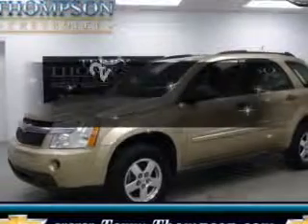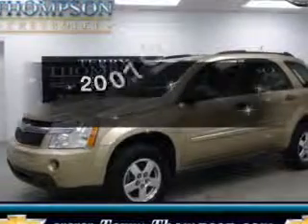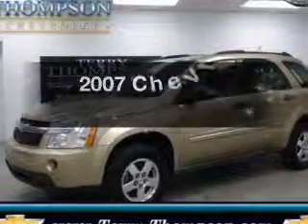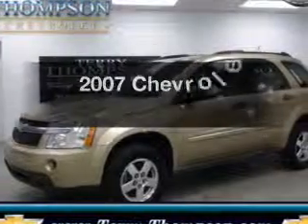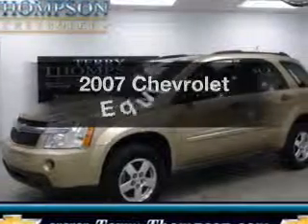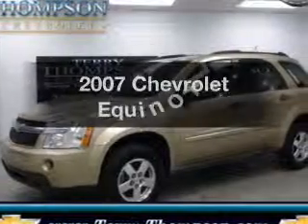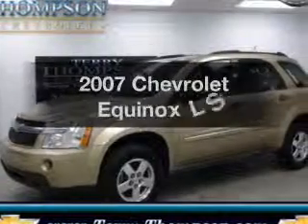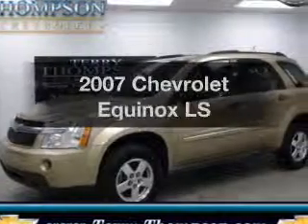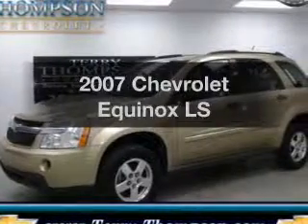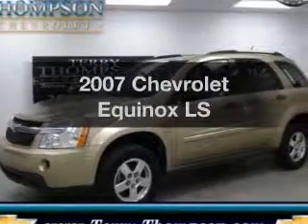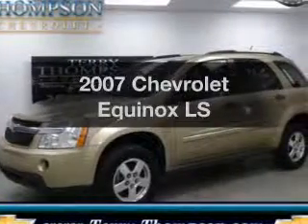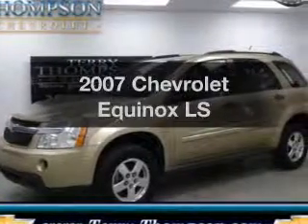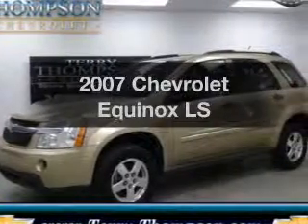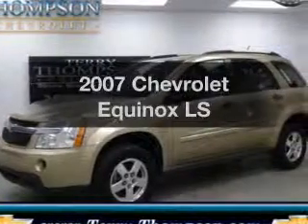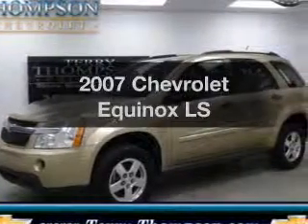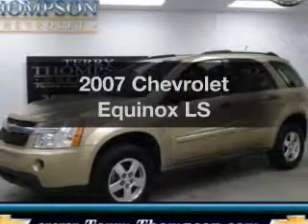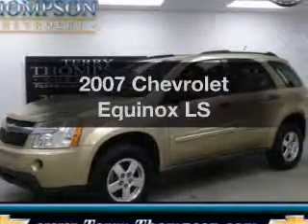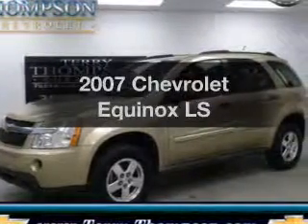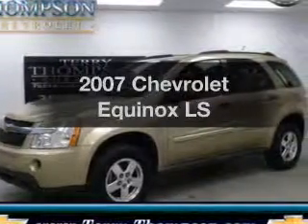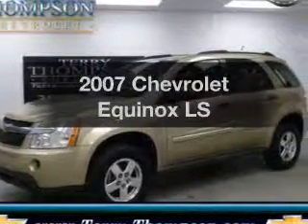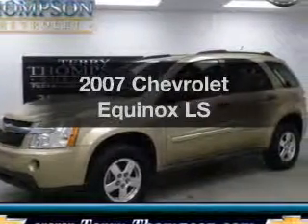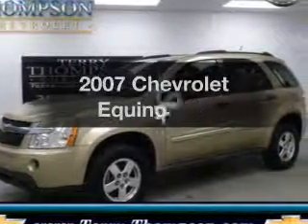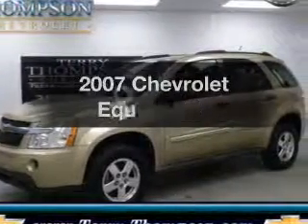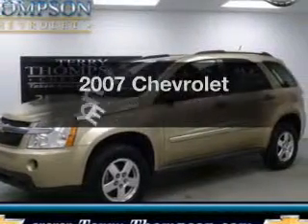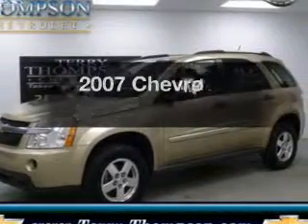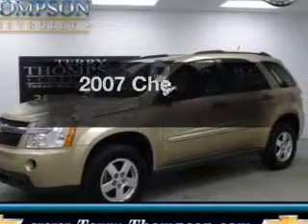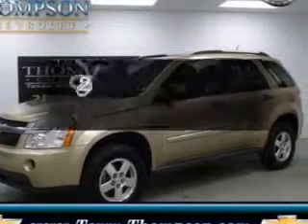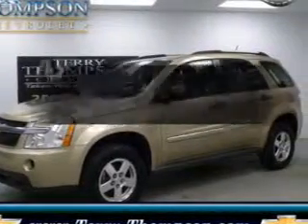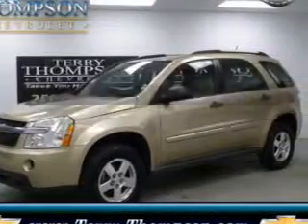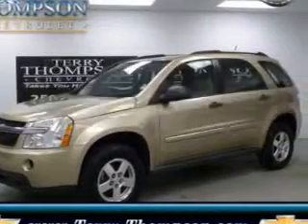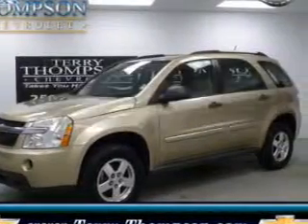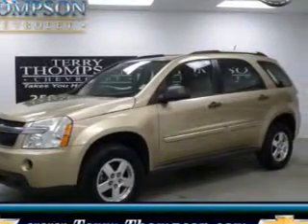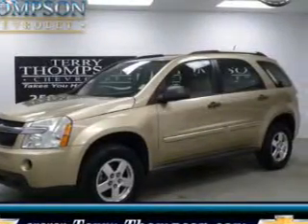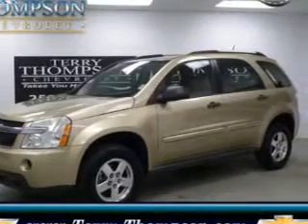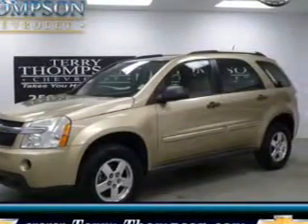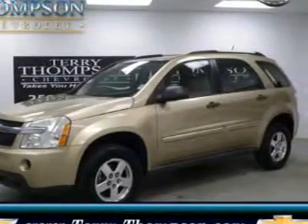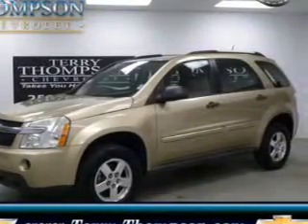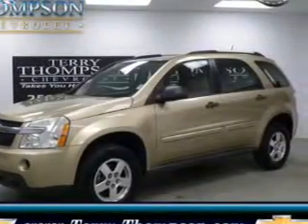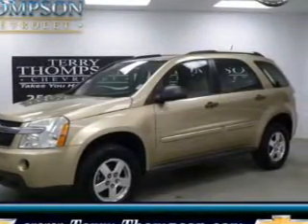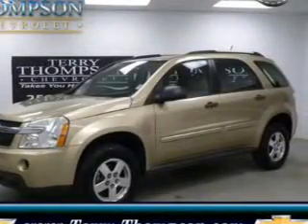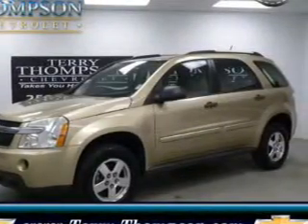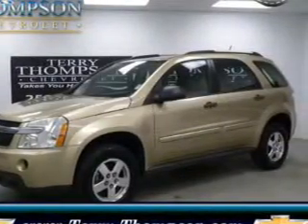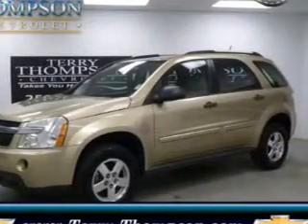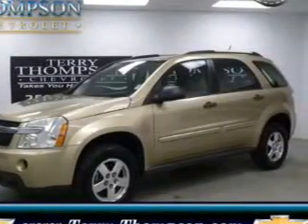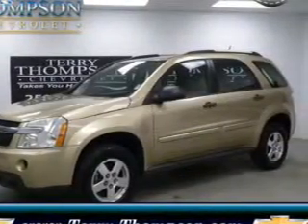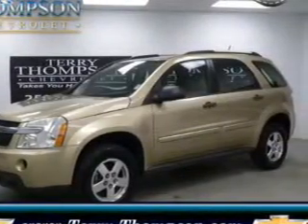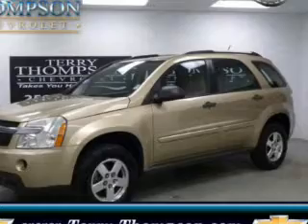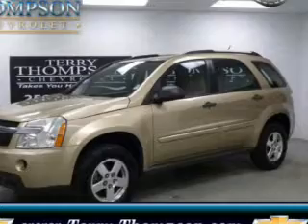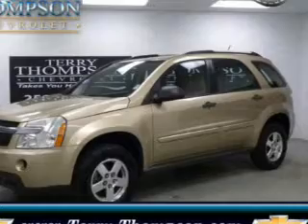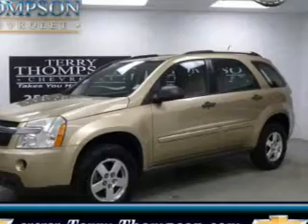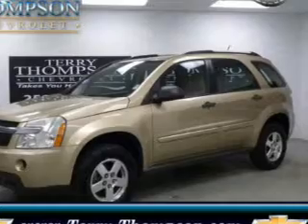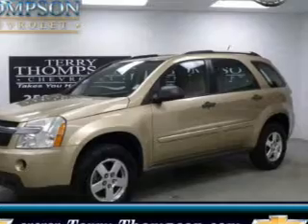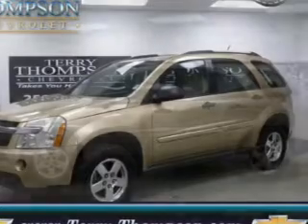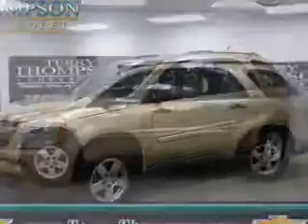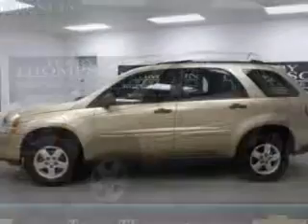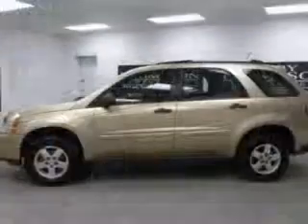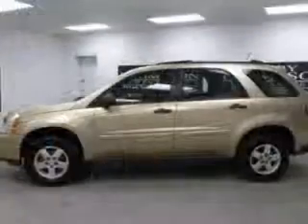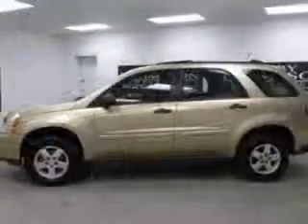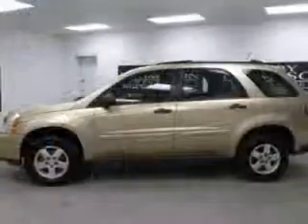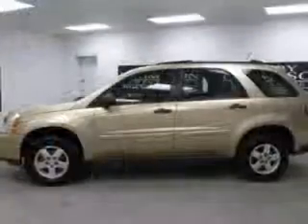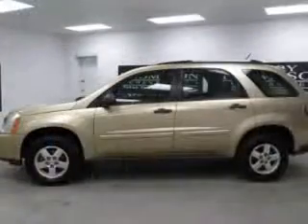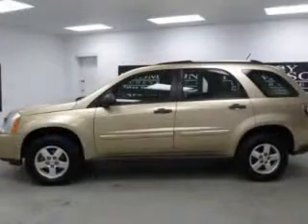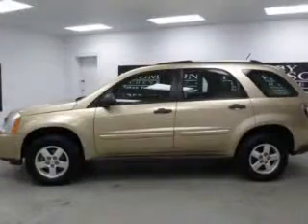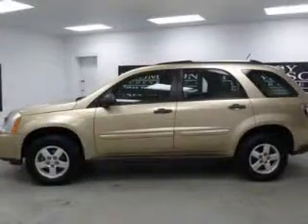Introducing the 2007 Chevrolet Equinox. If you're looking for a first-rate auto, this one could be yours today.